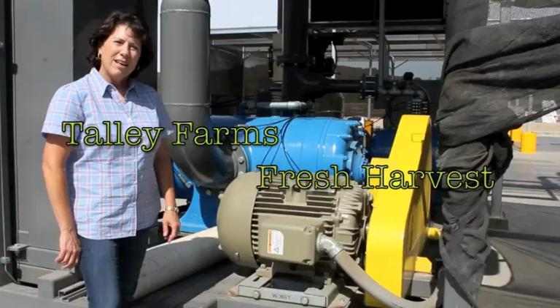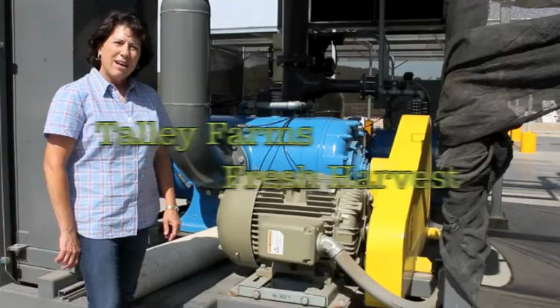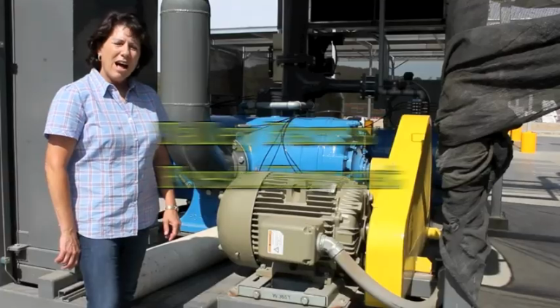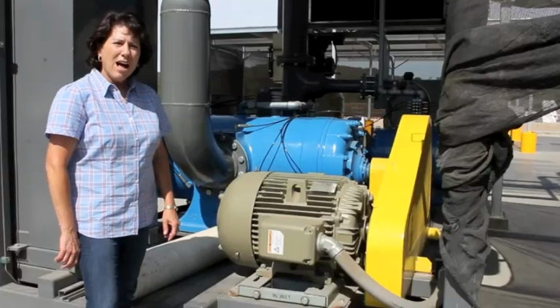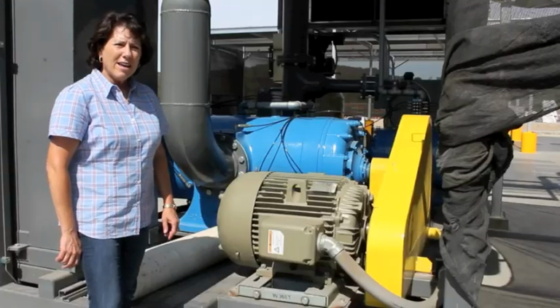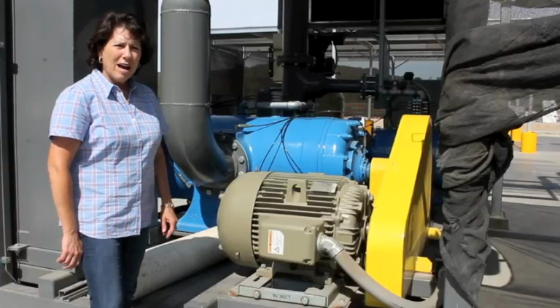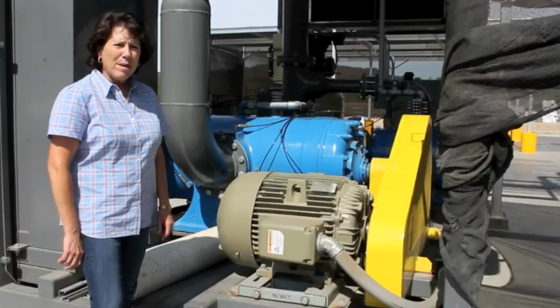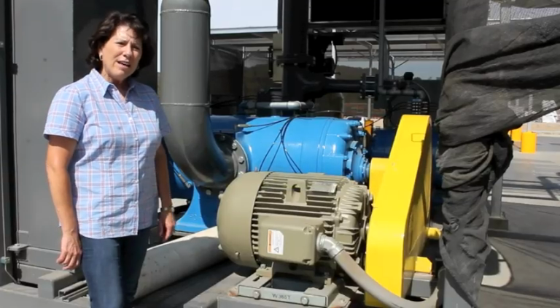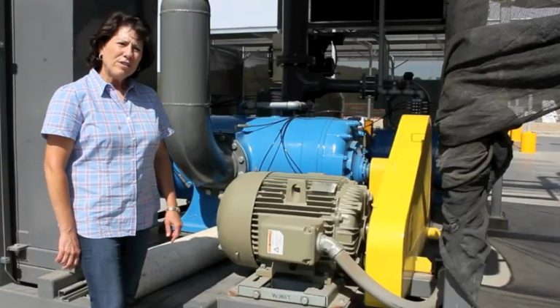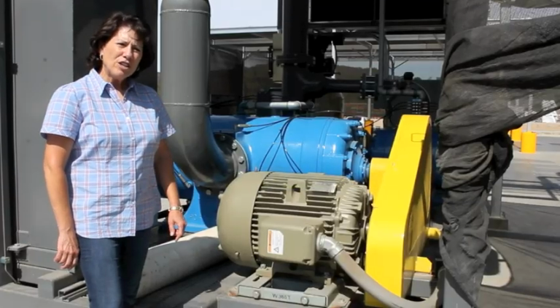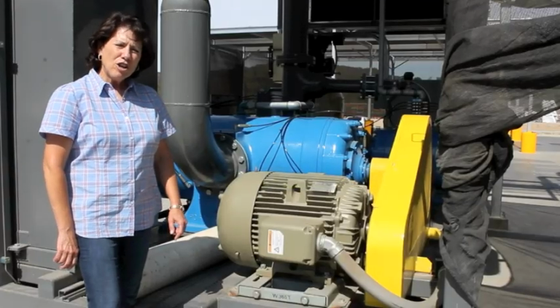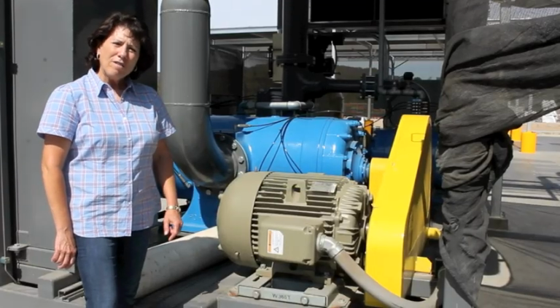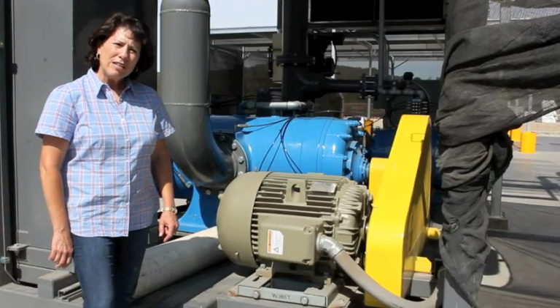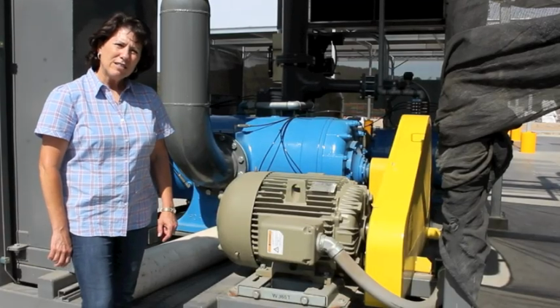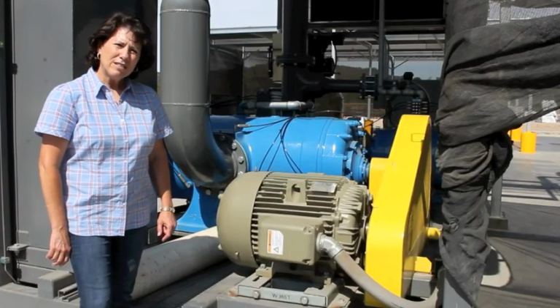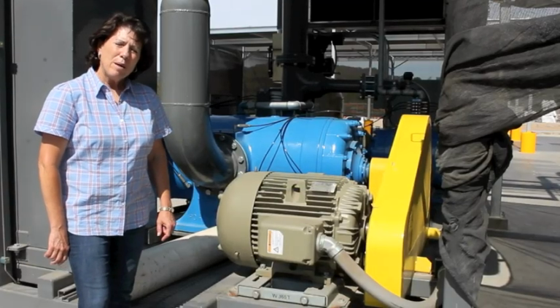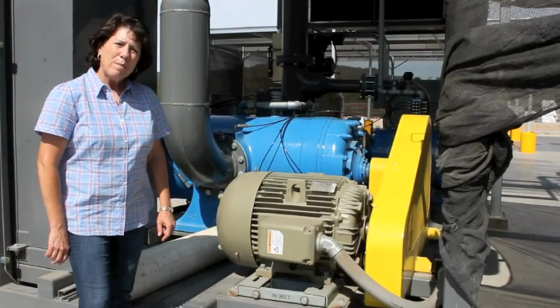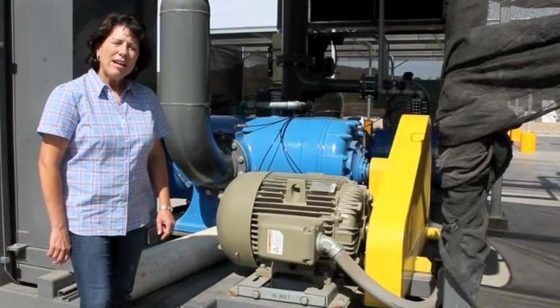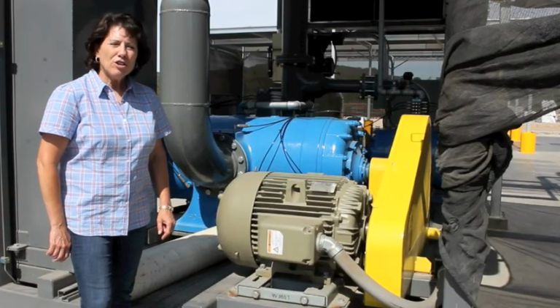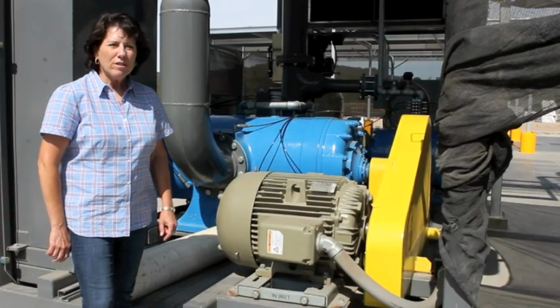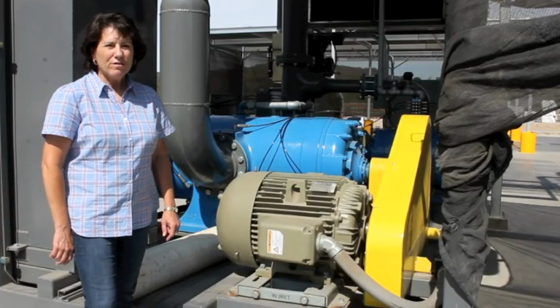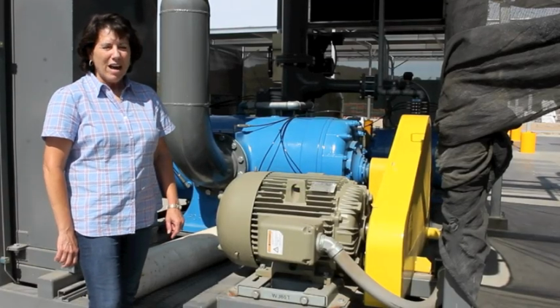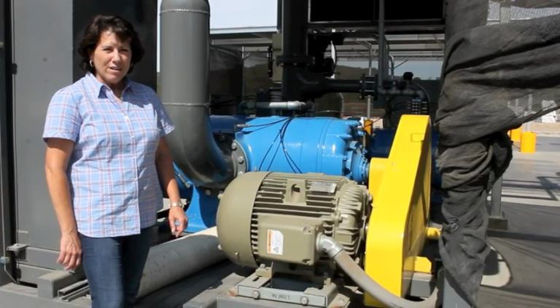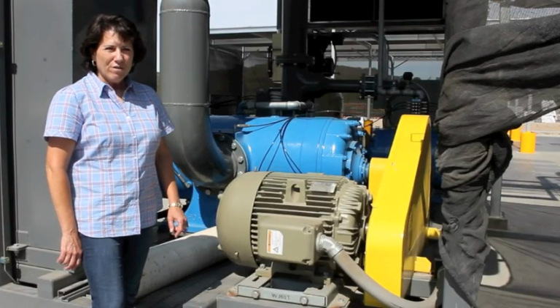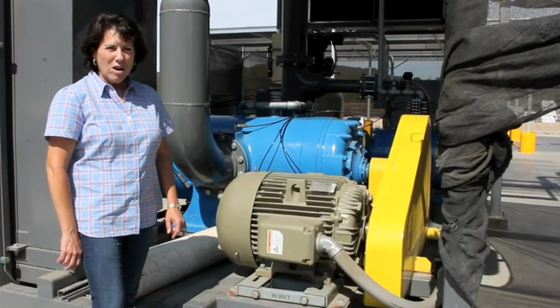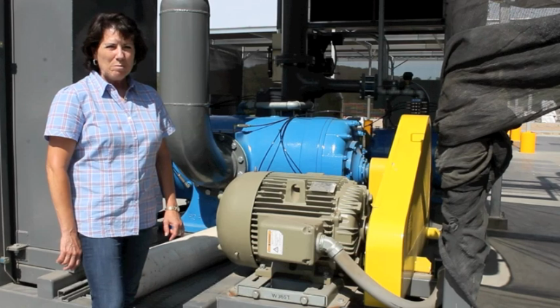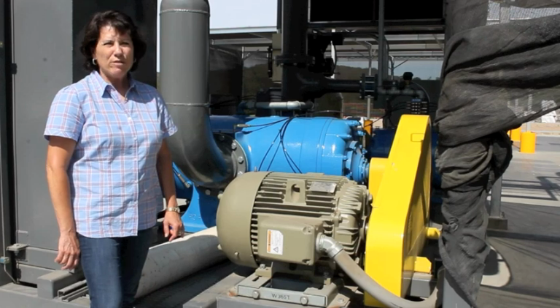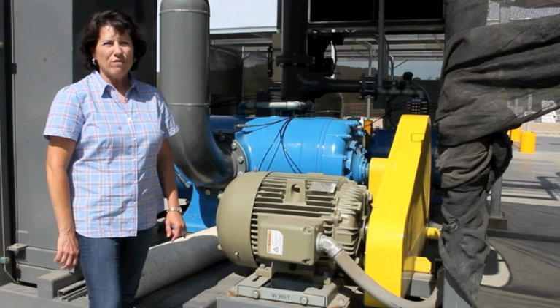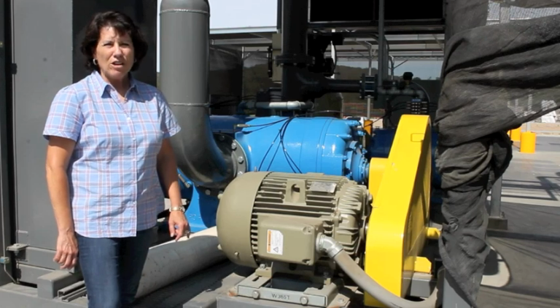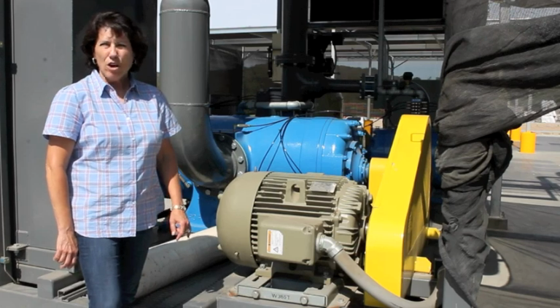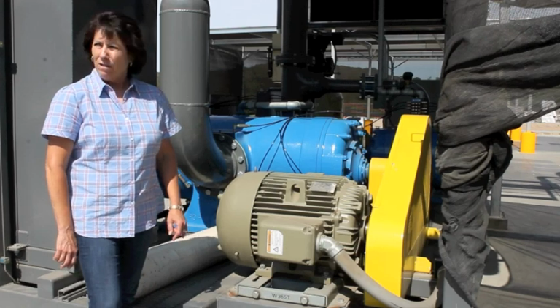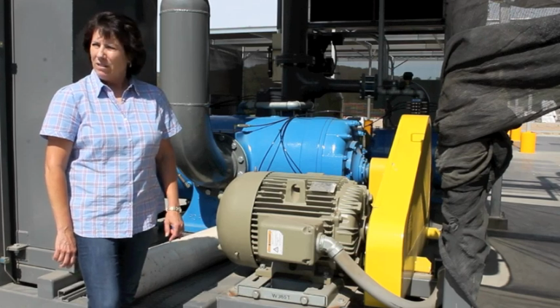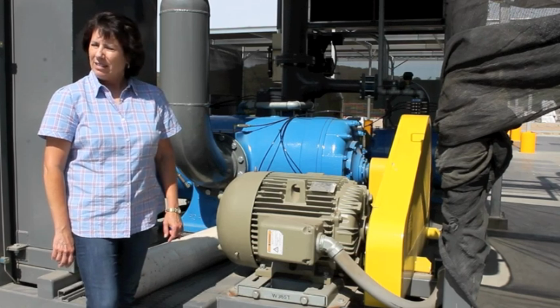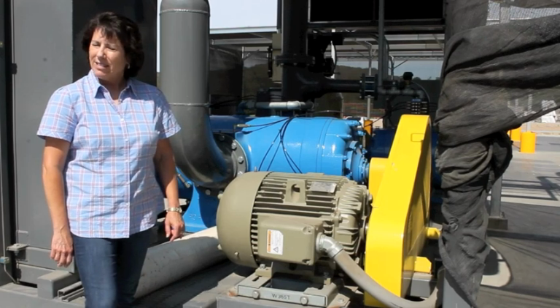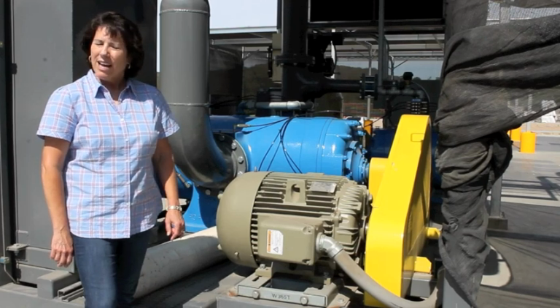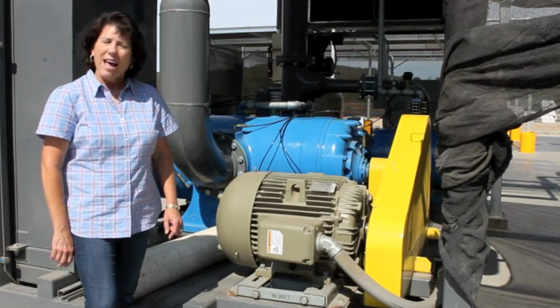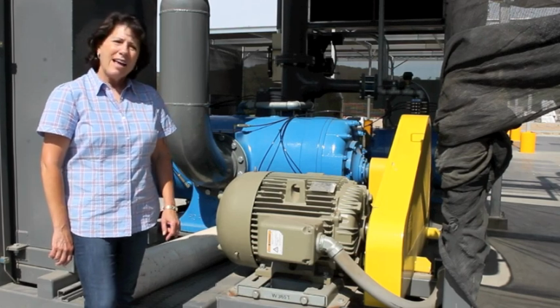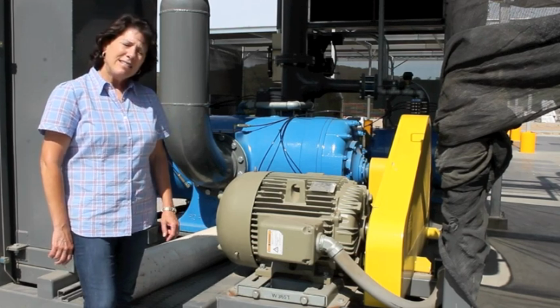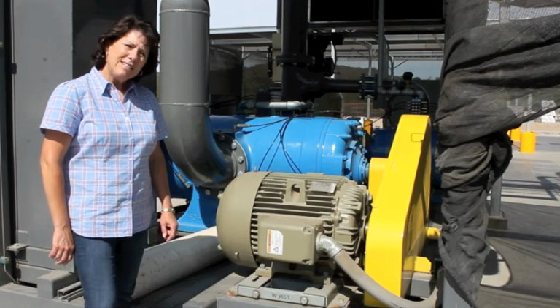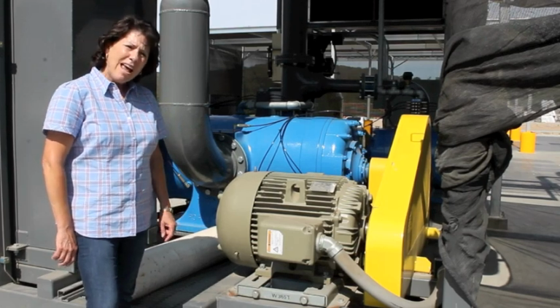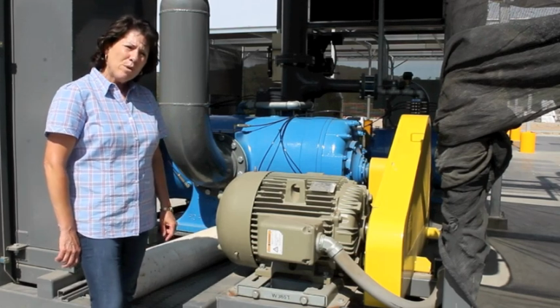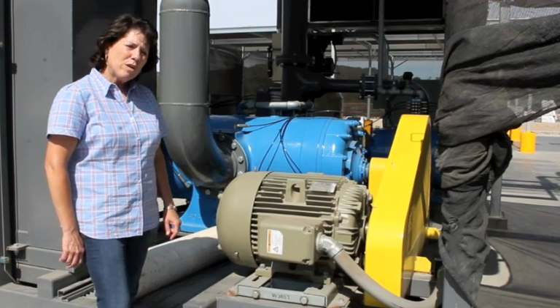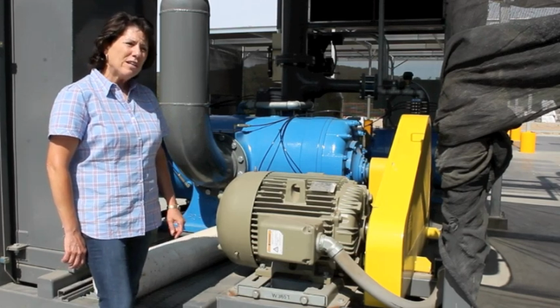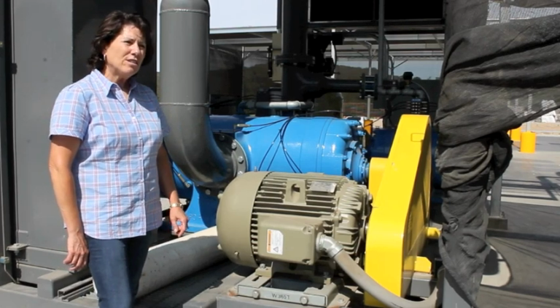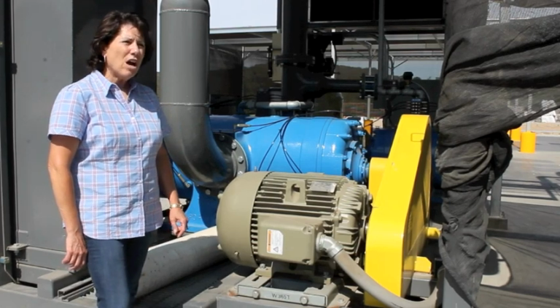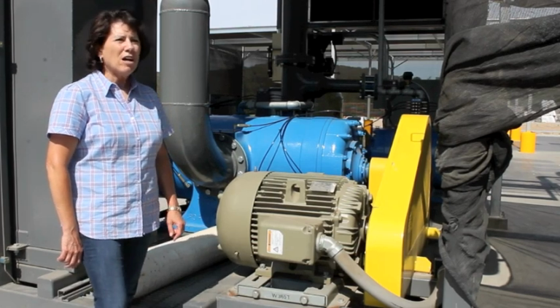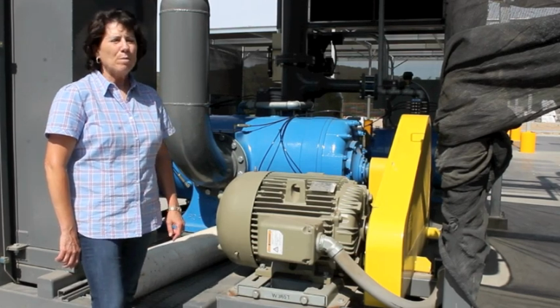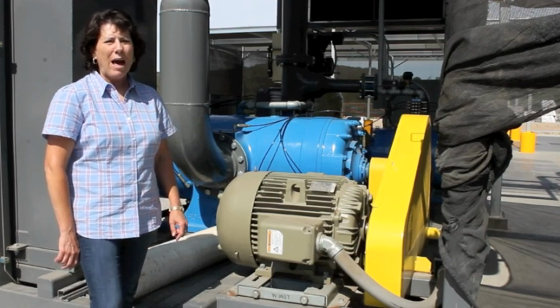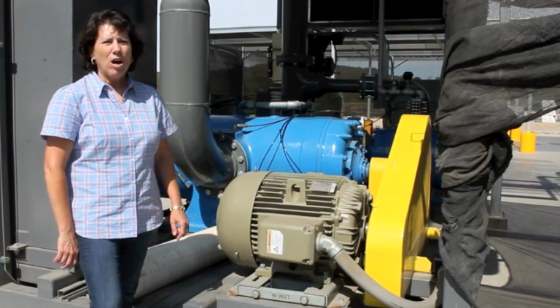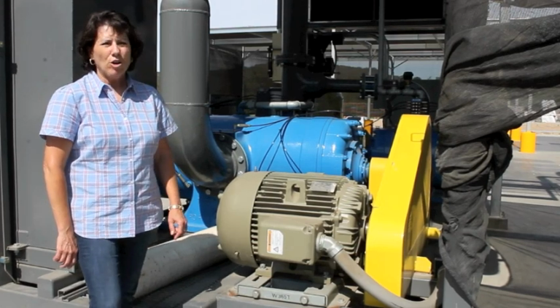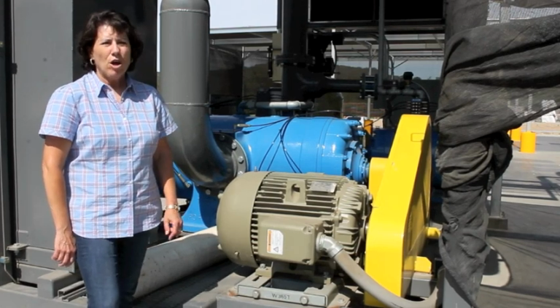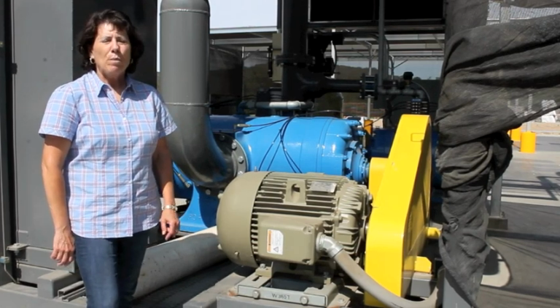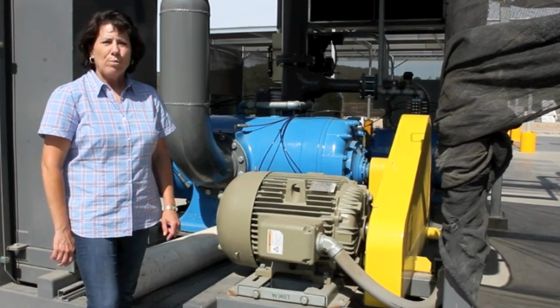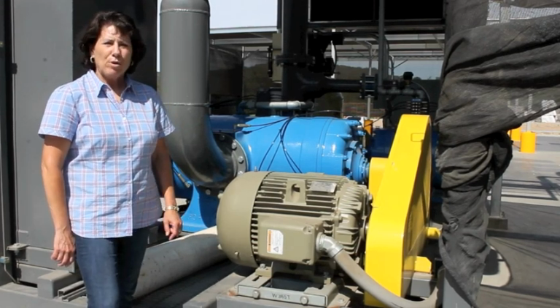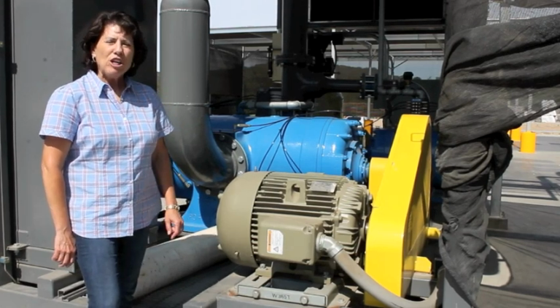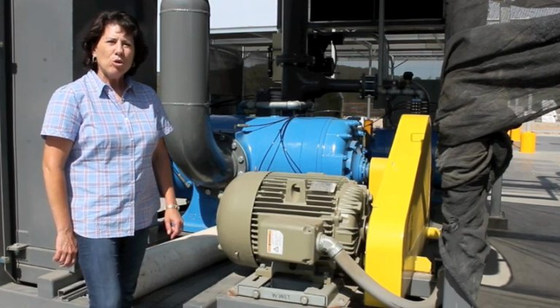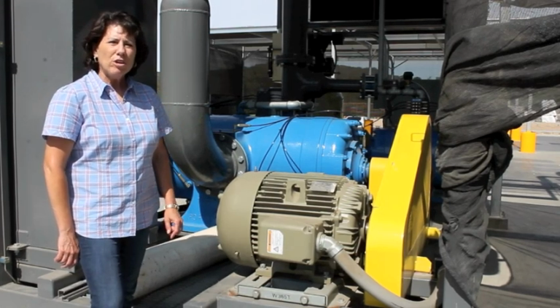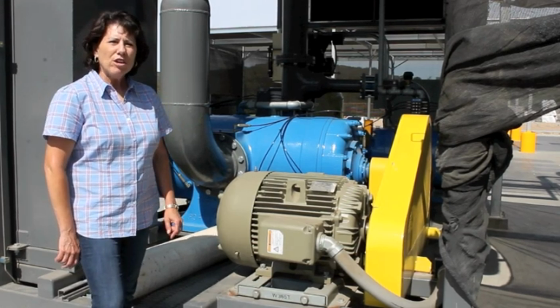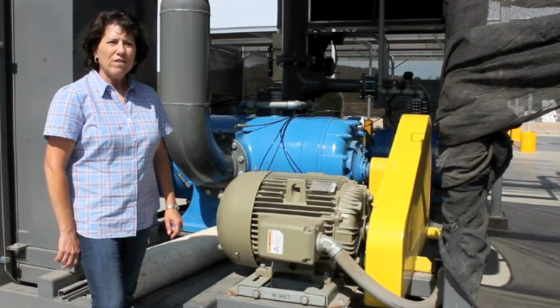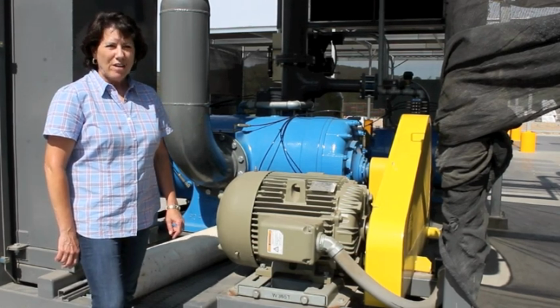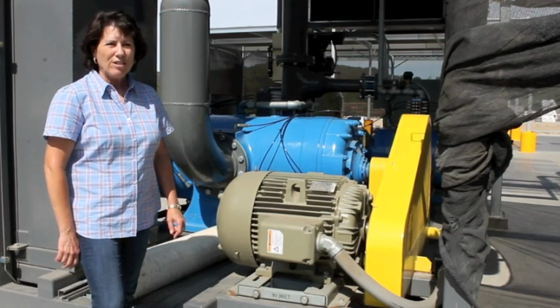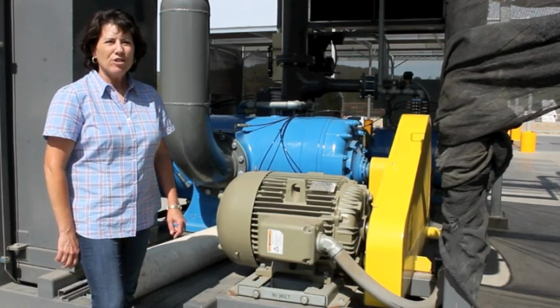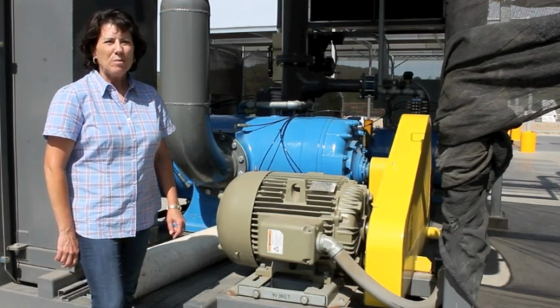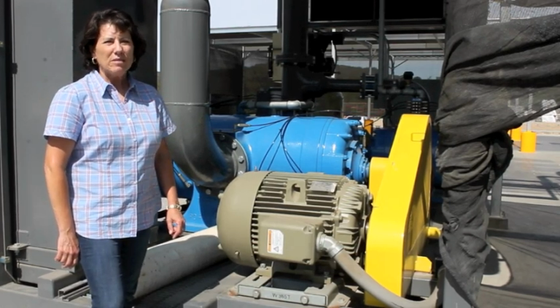Hi, I'm Andrea Chavez, manager of Tally Farms Fresh Harvest, and today we're going to talk about pre-cooling your vegetables.